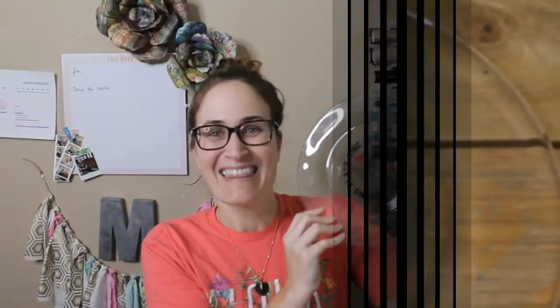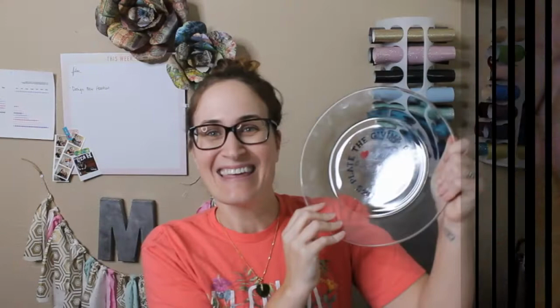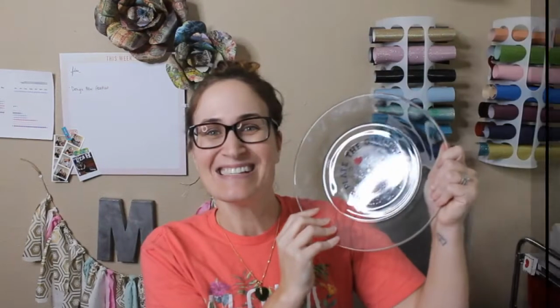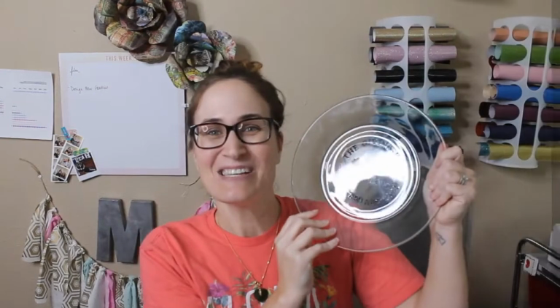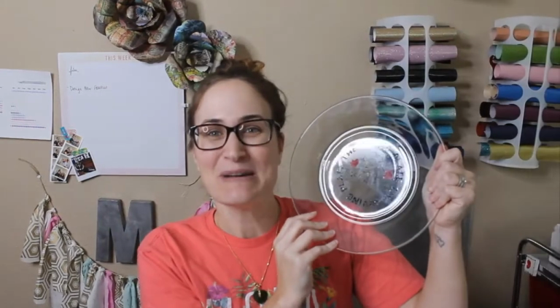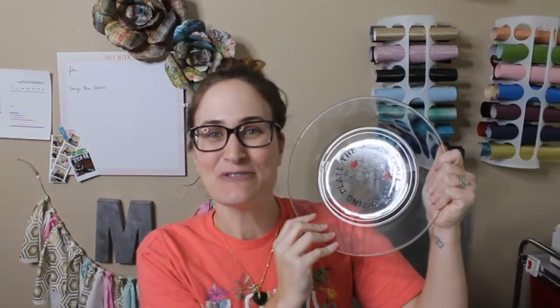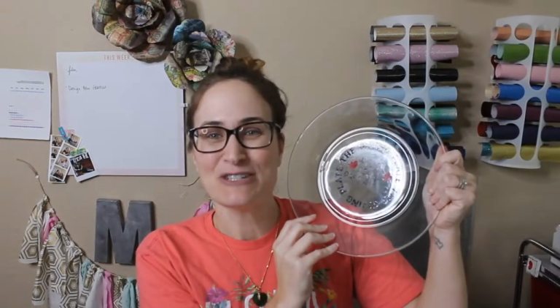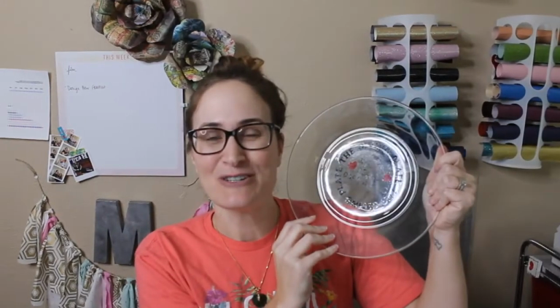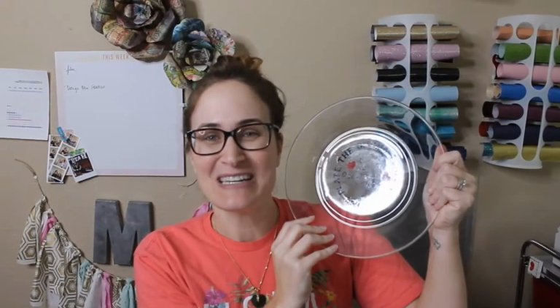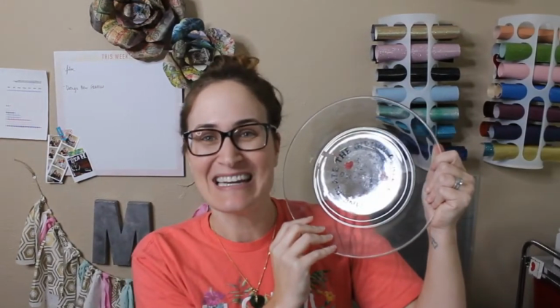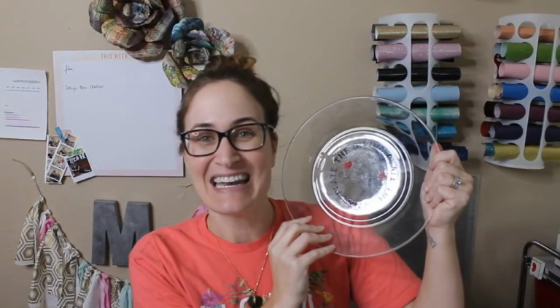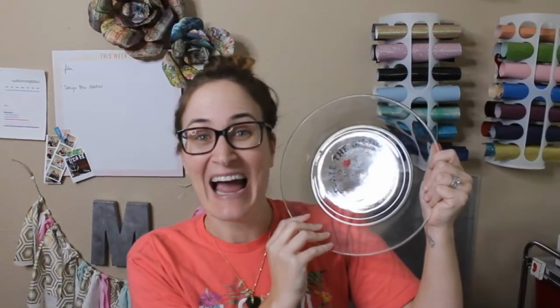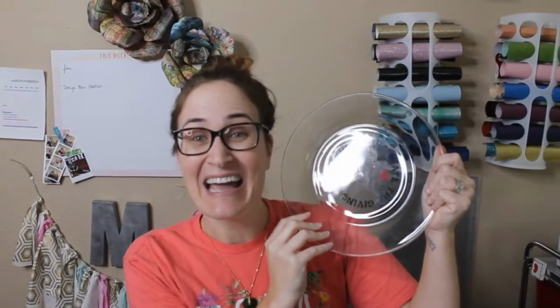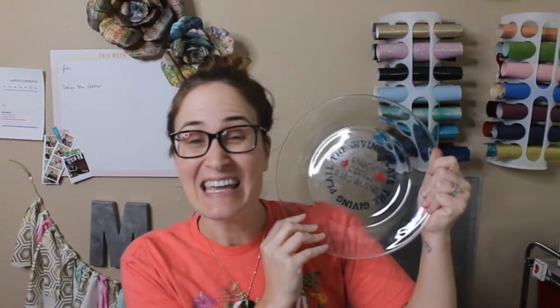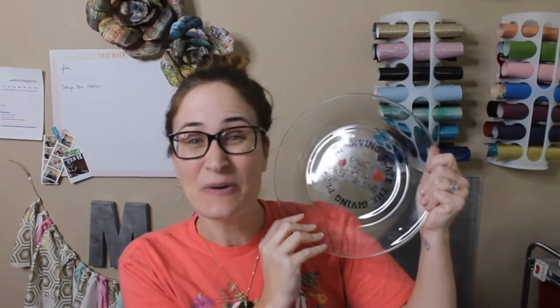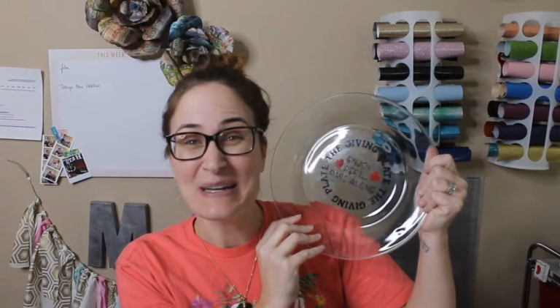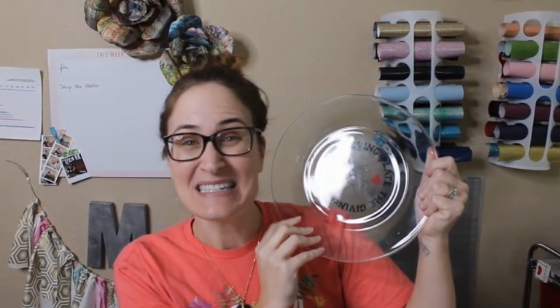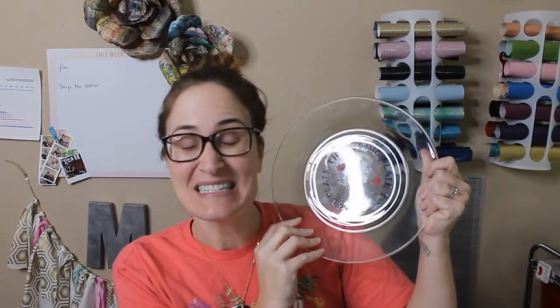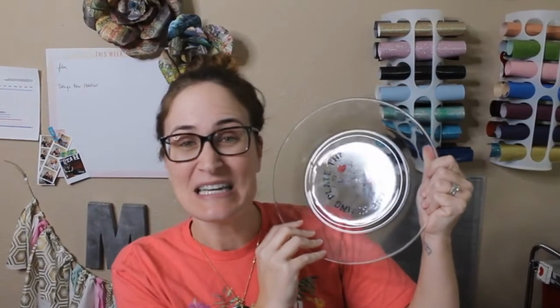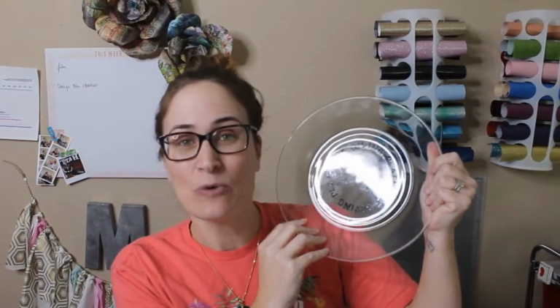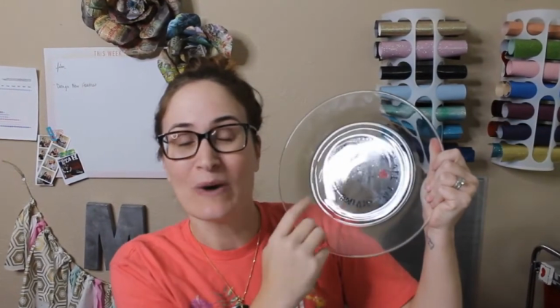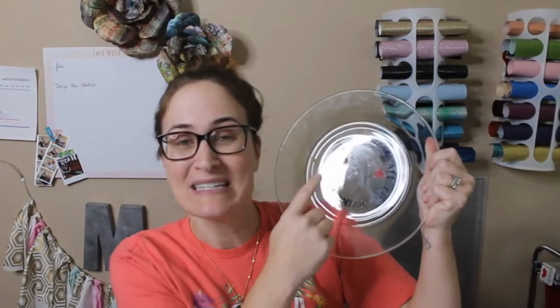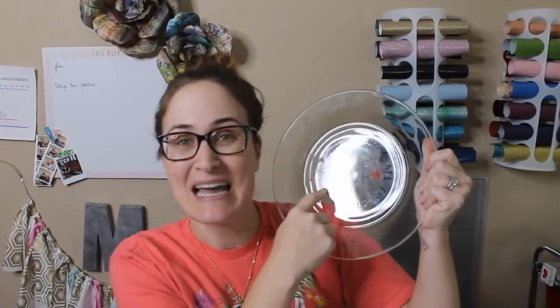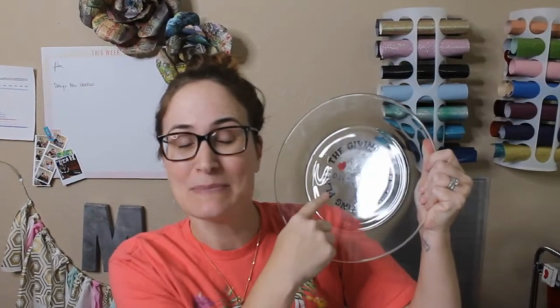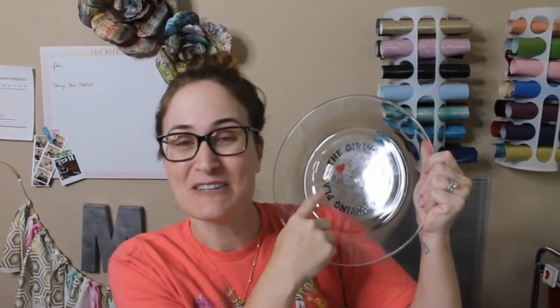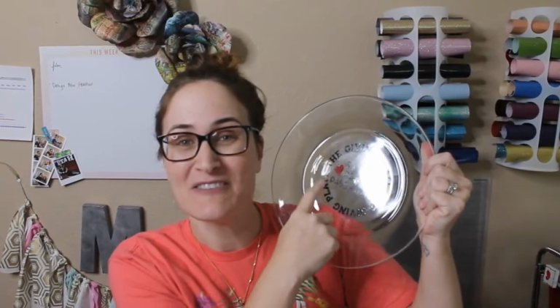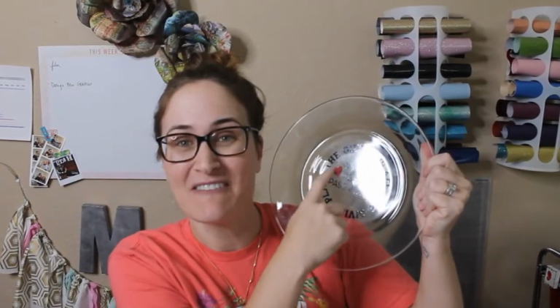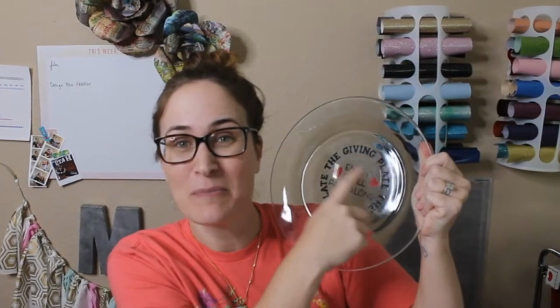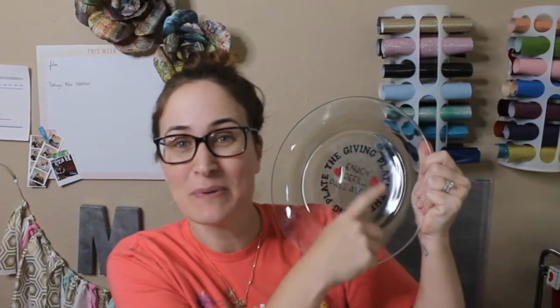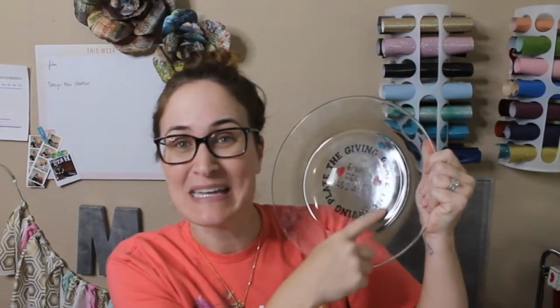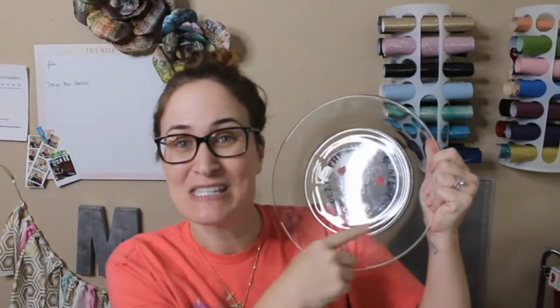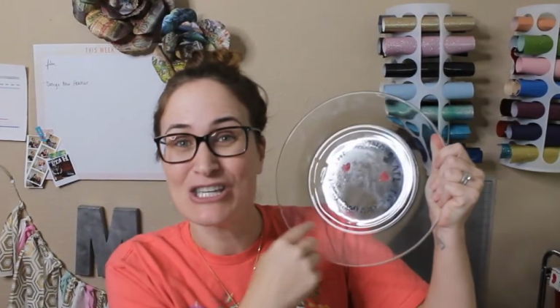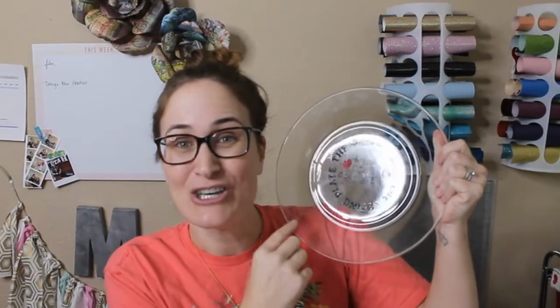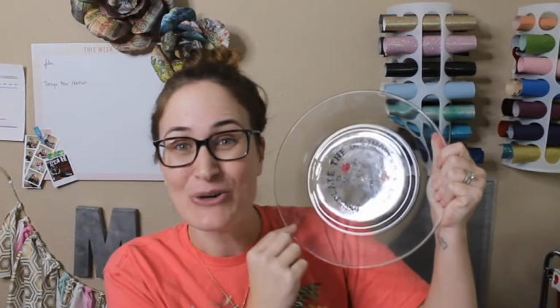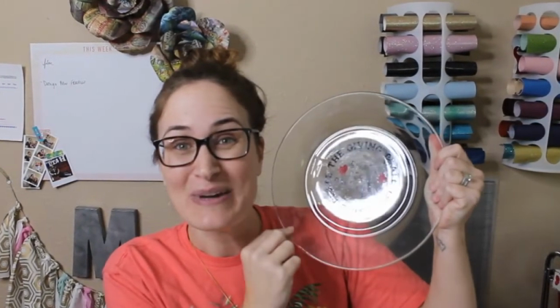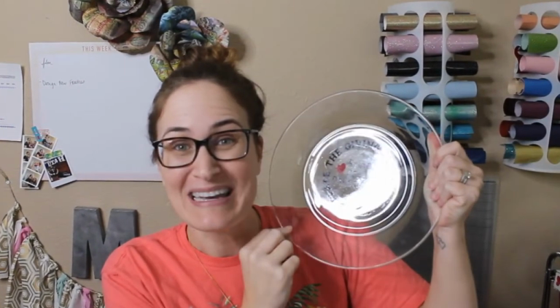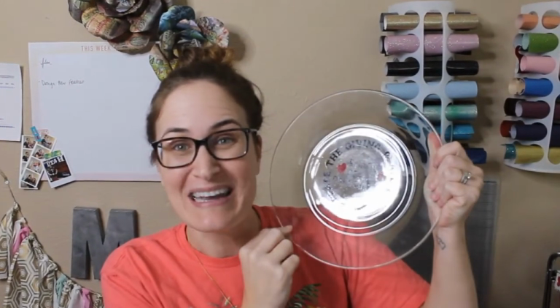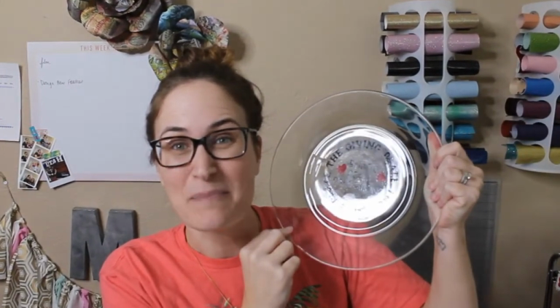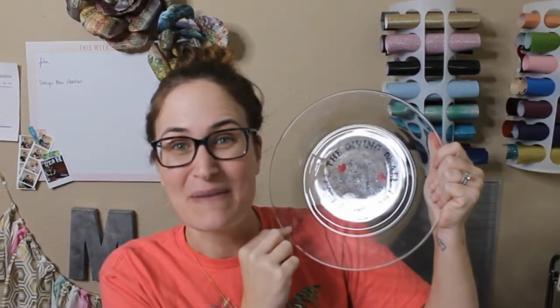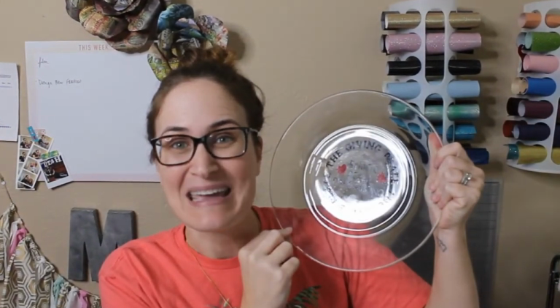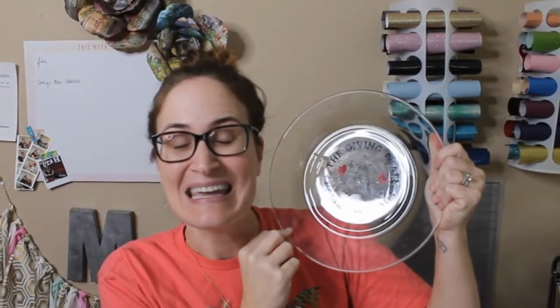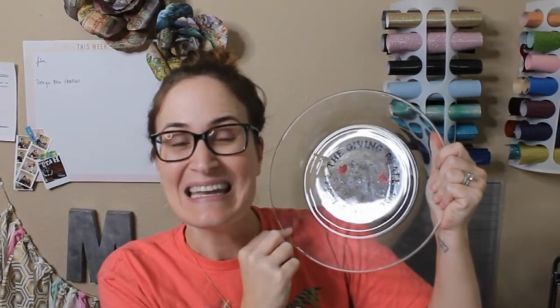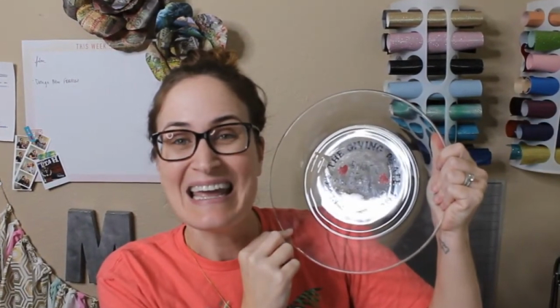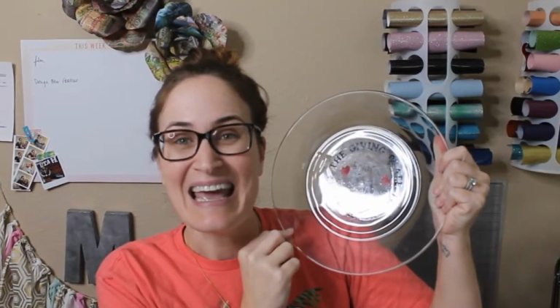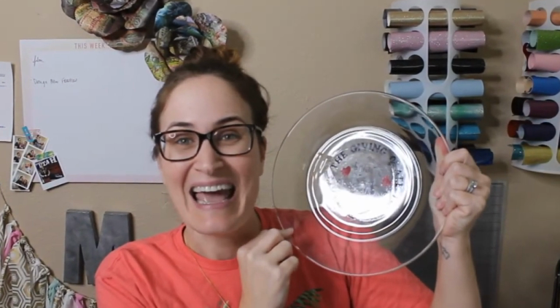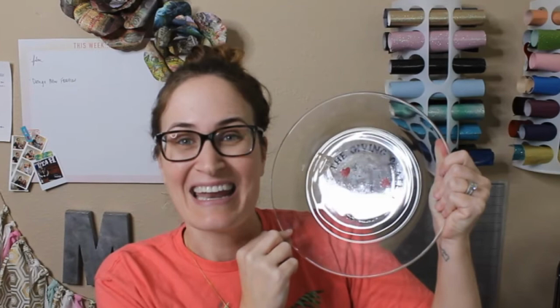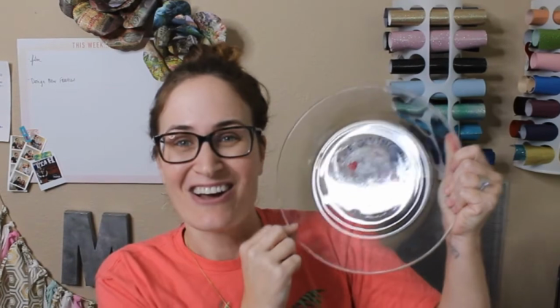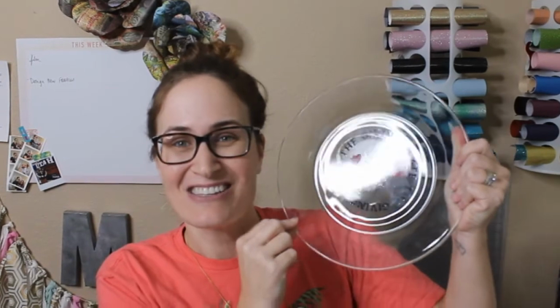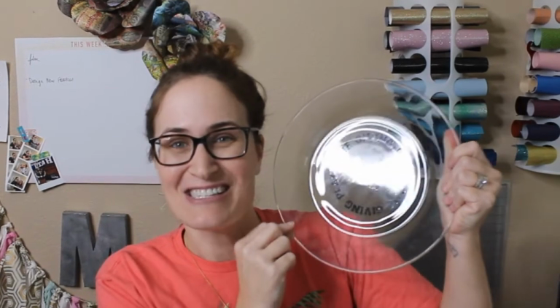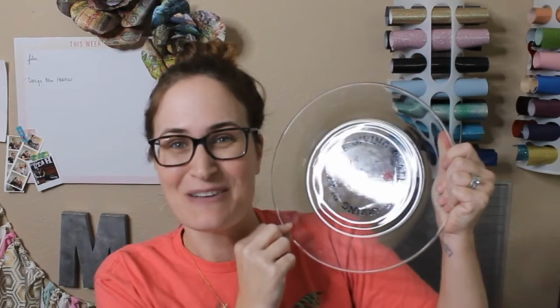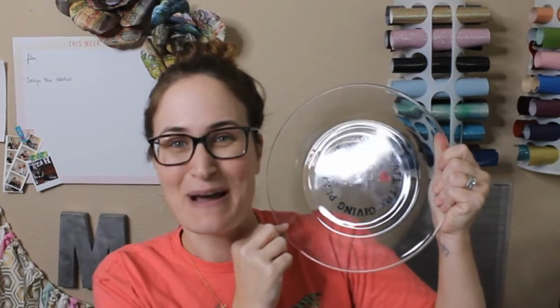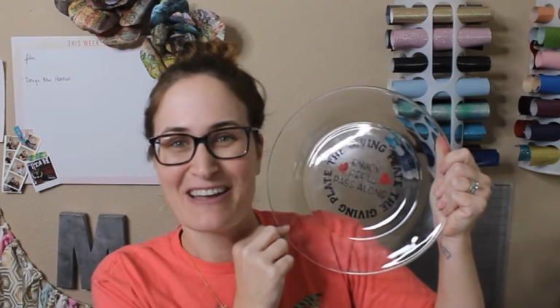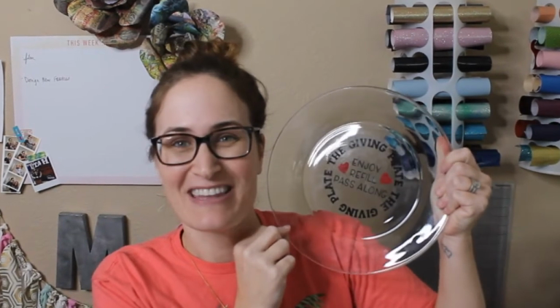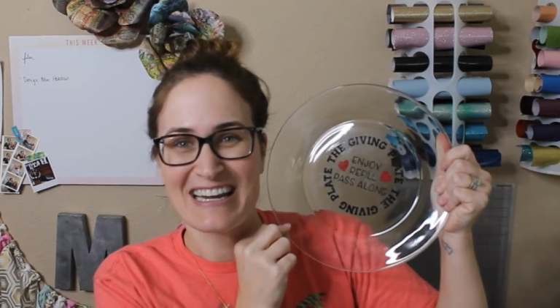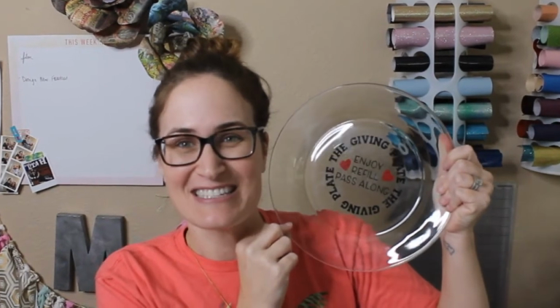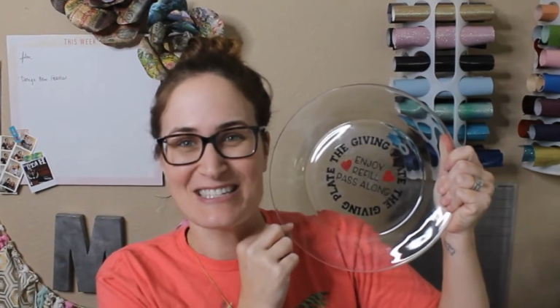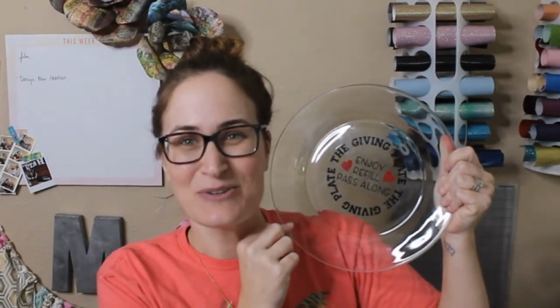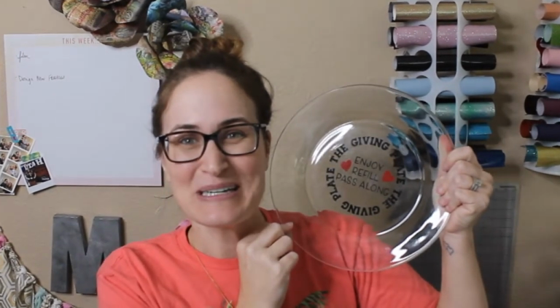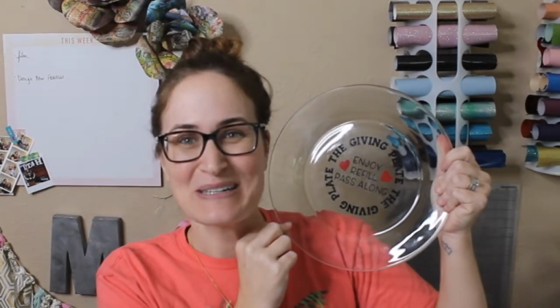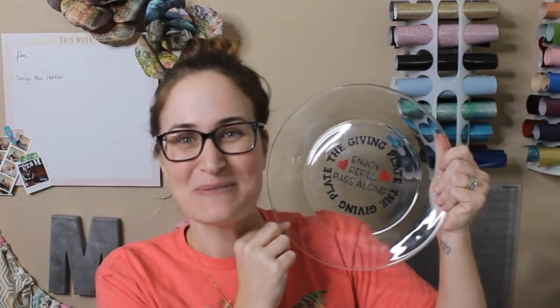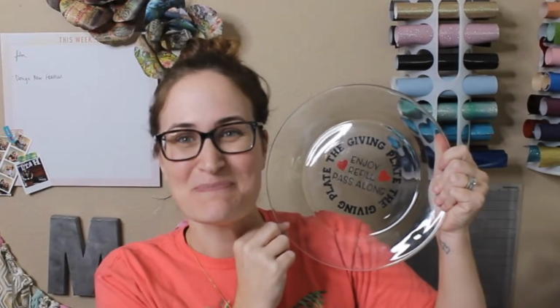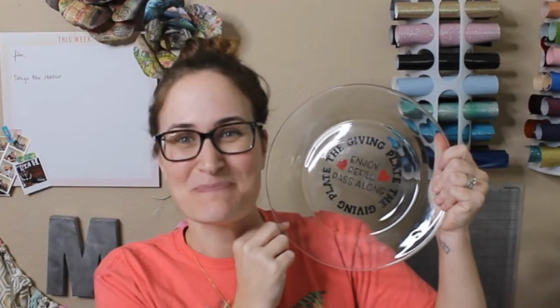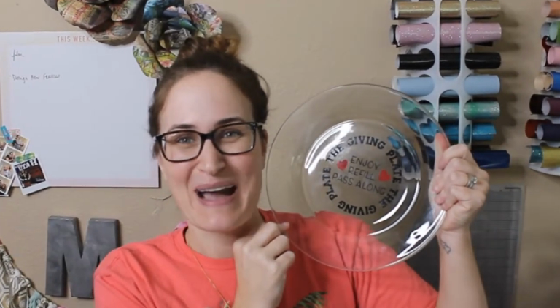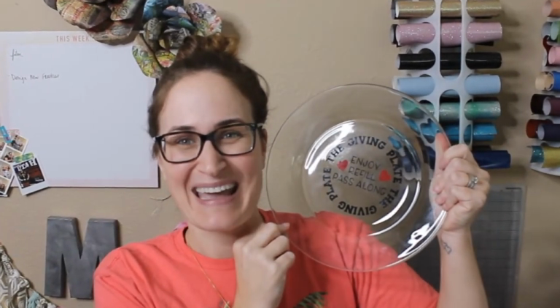Thanks so much for tuning in. I can't wait to see what types of giving plates you end up making, and I'll see you back on the next tutorial. Bye.